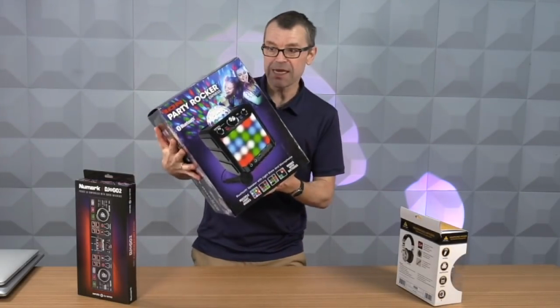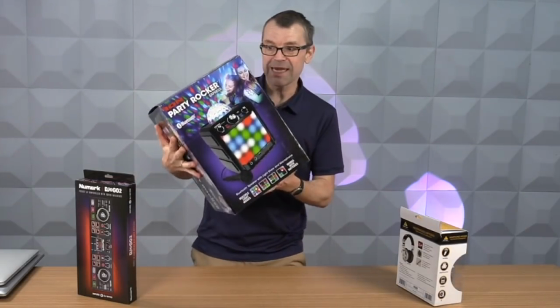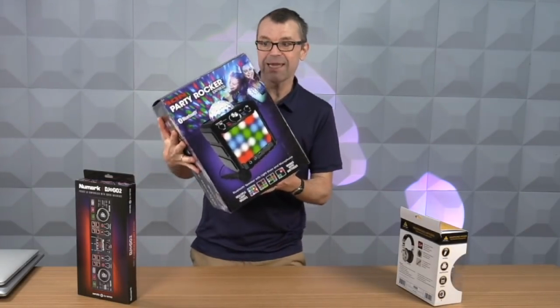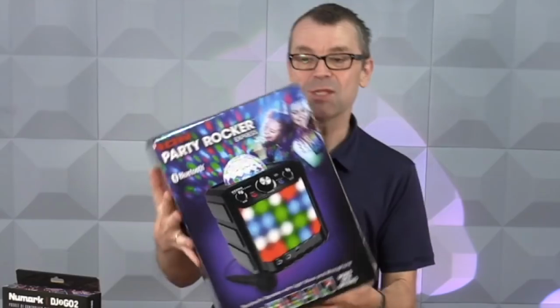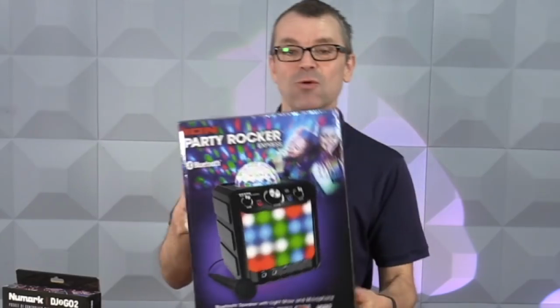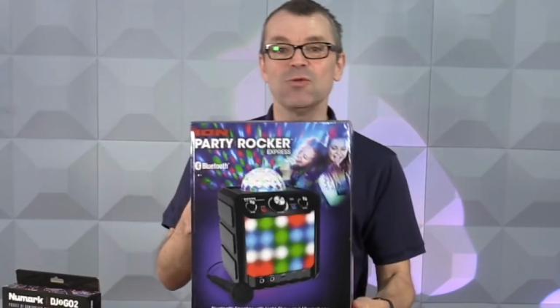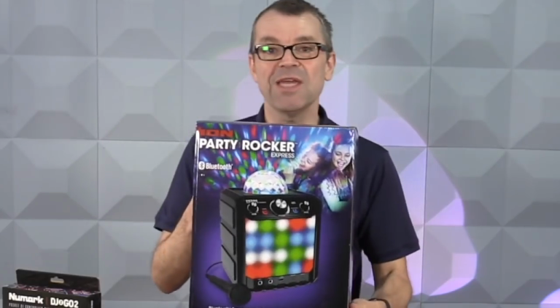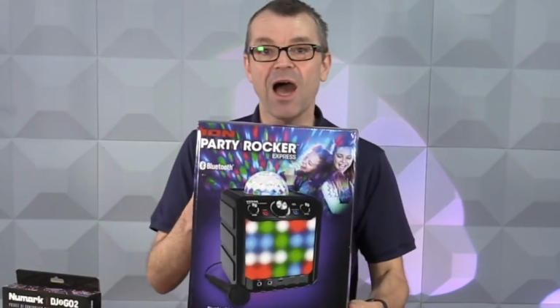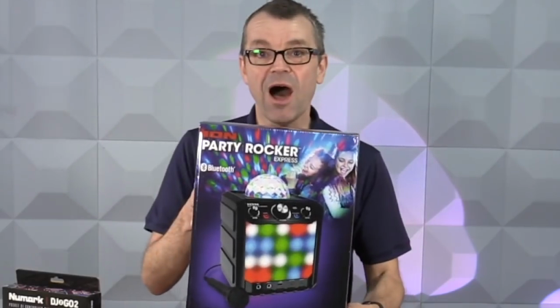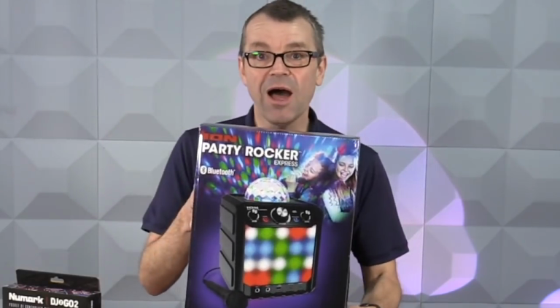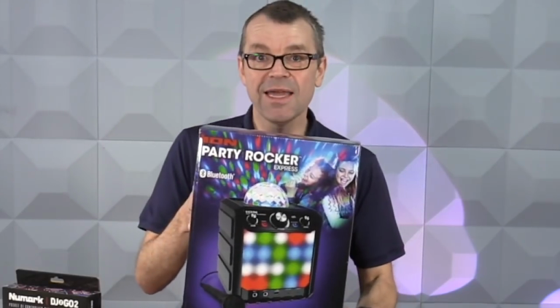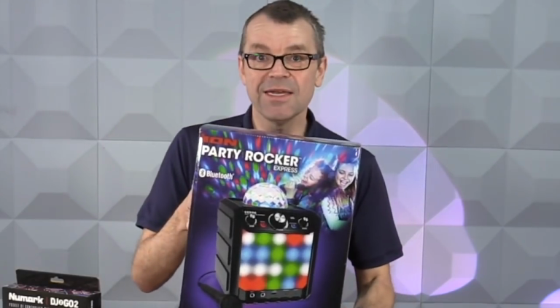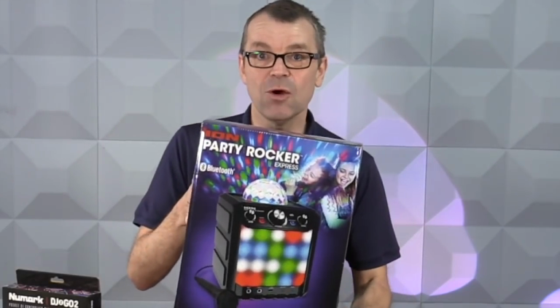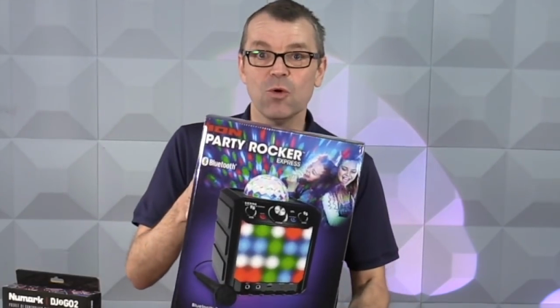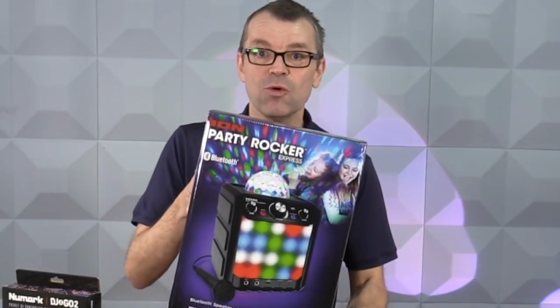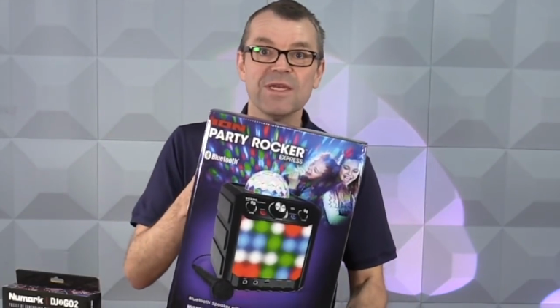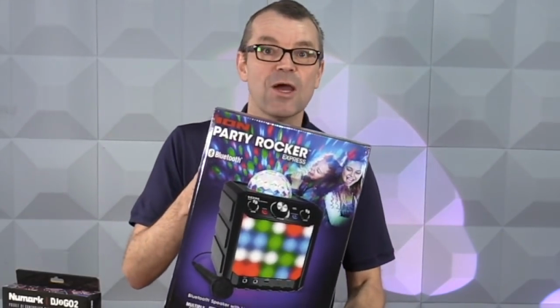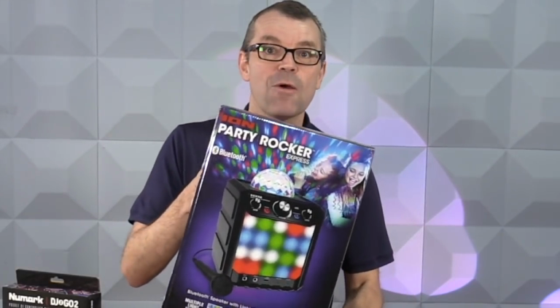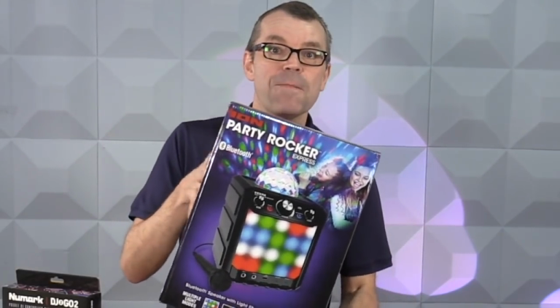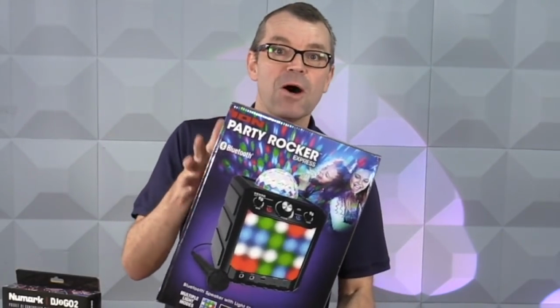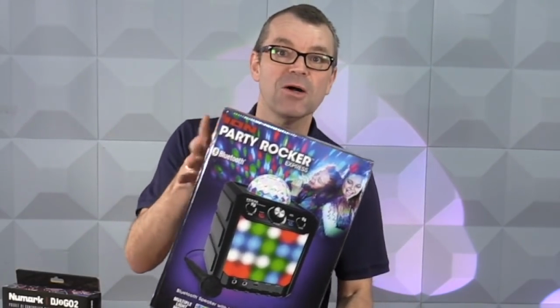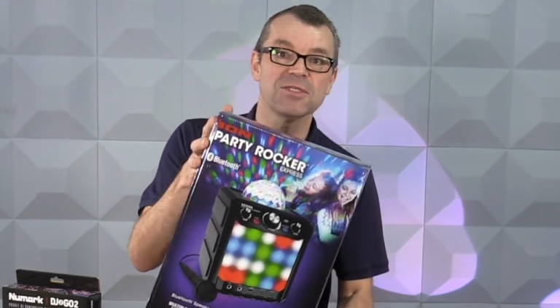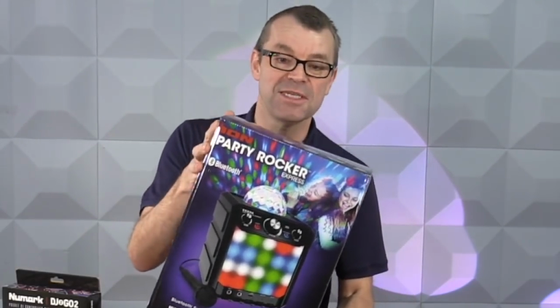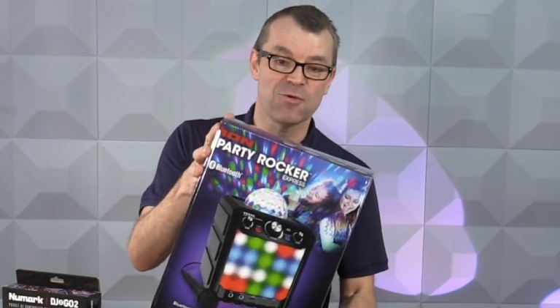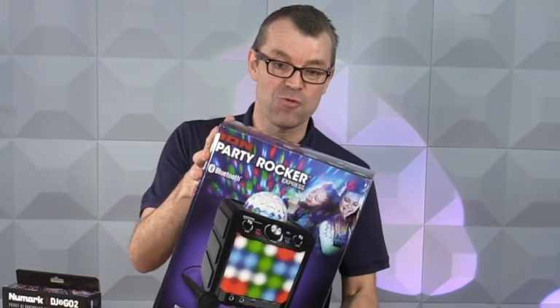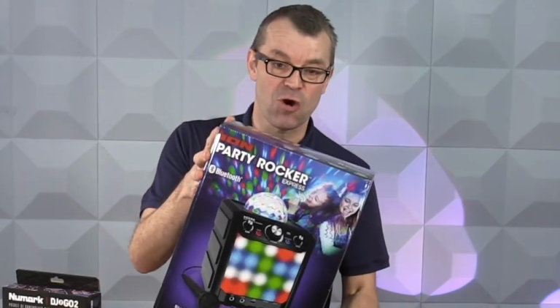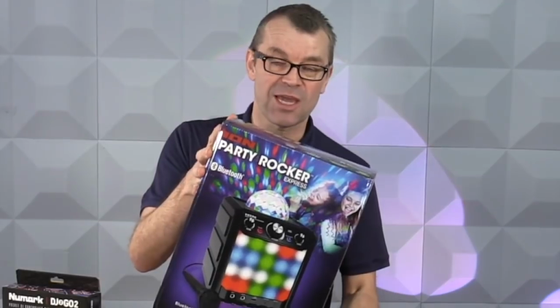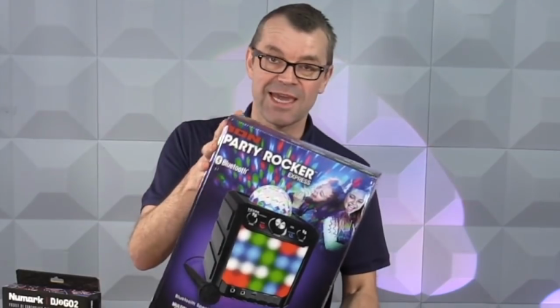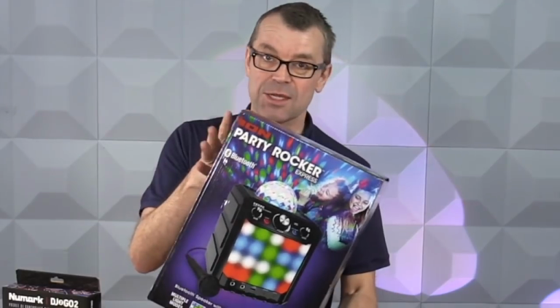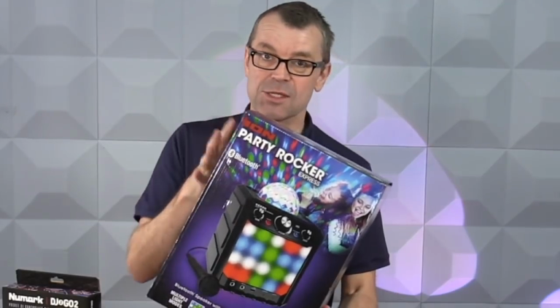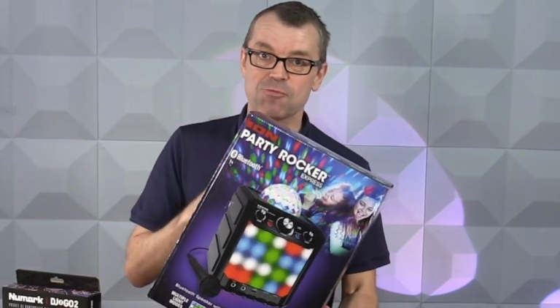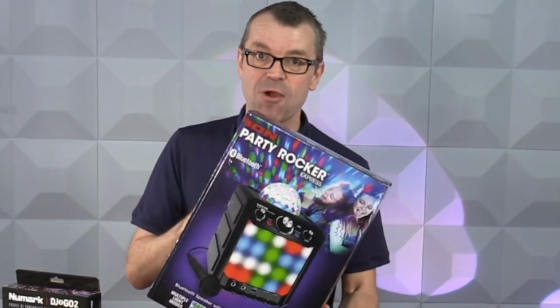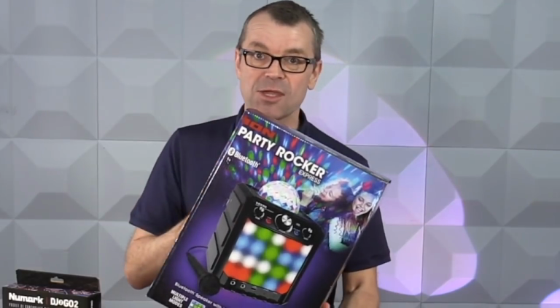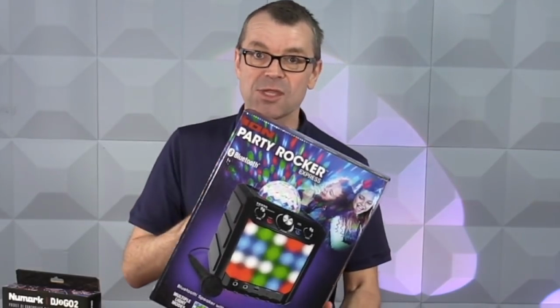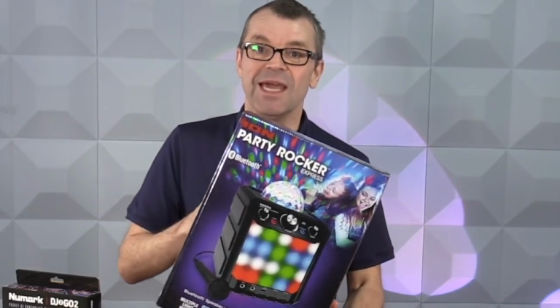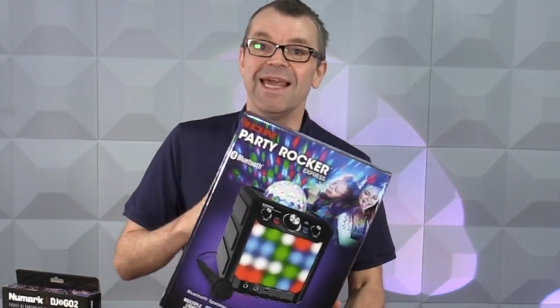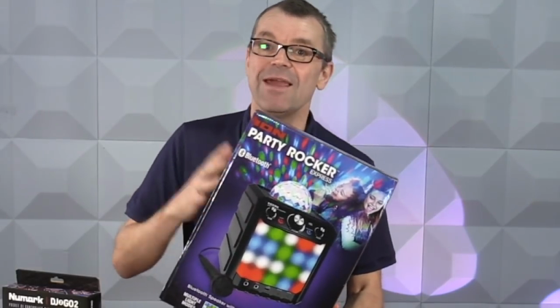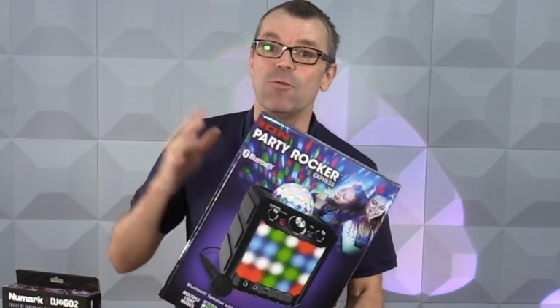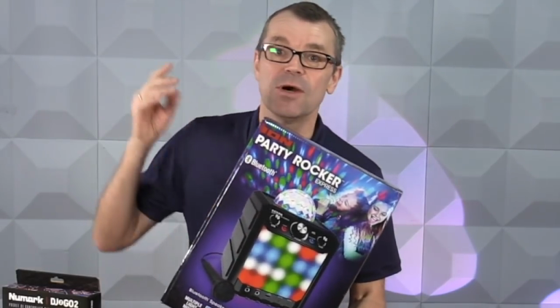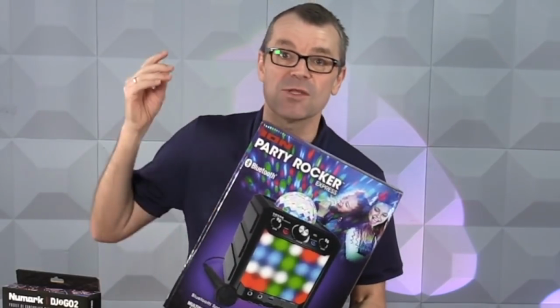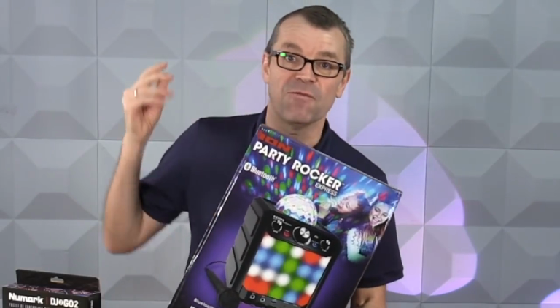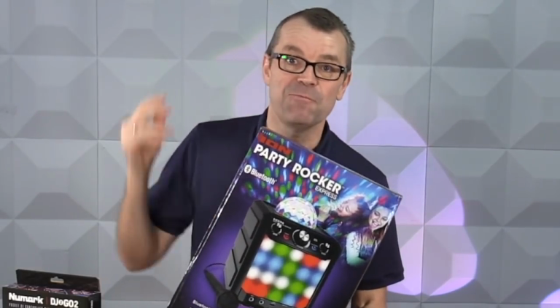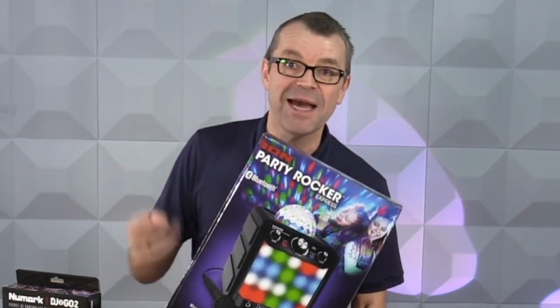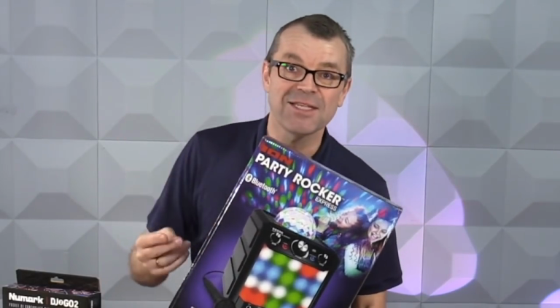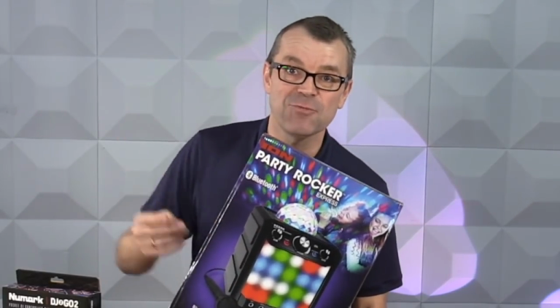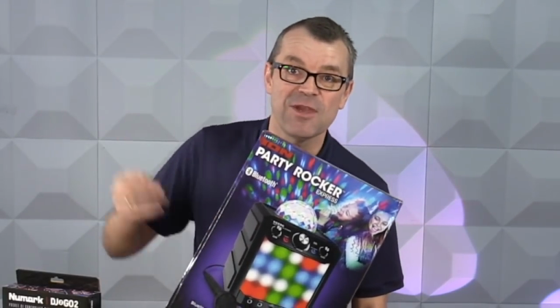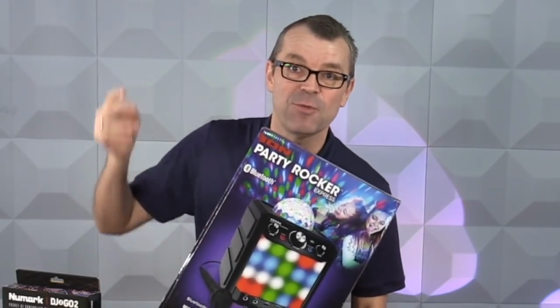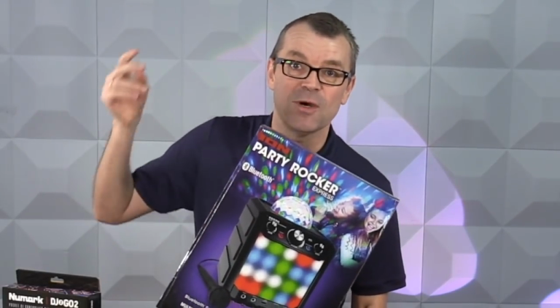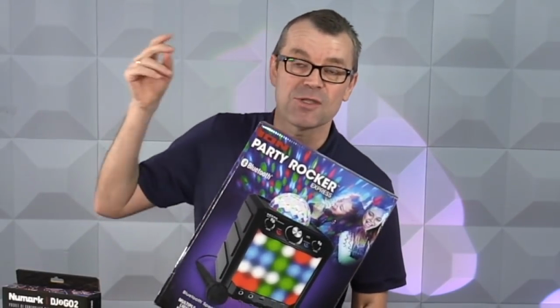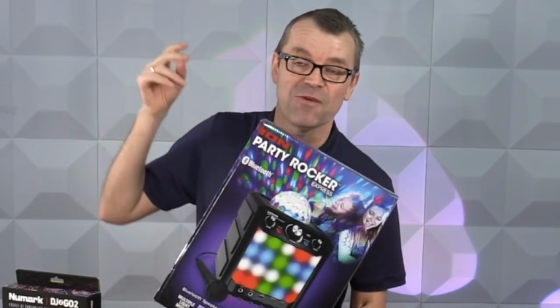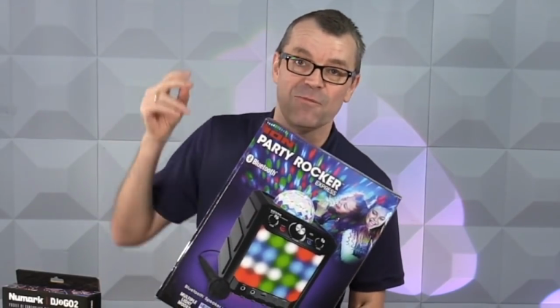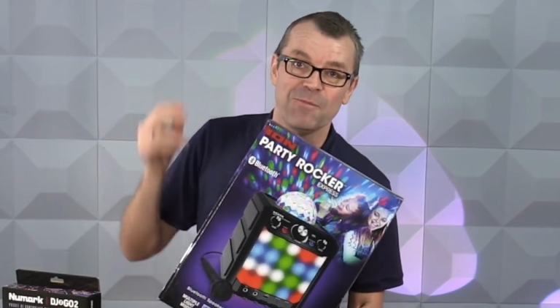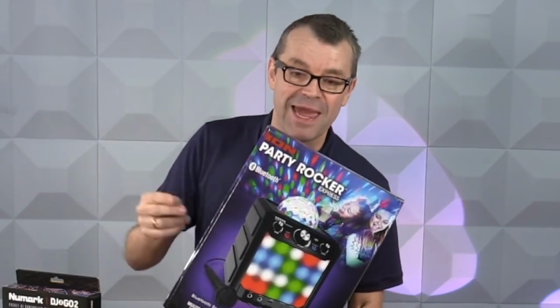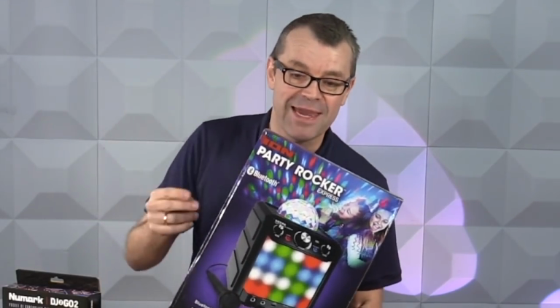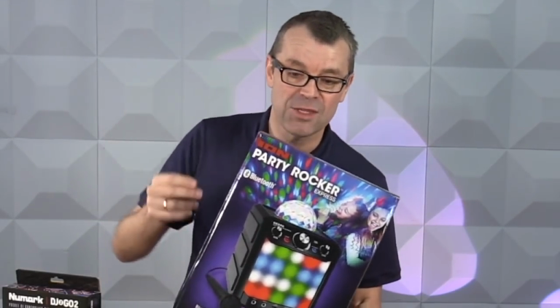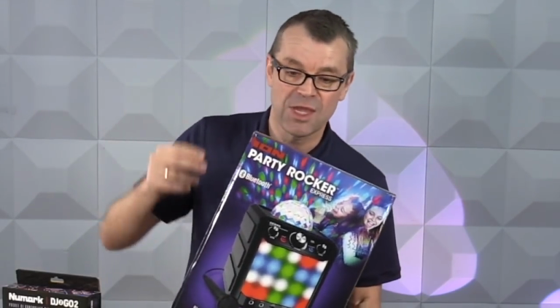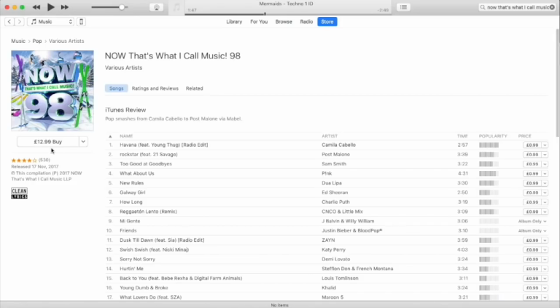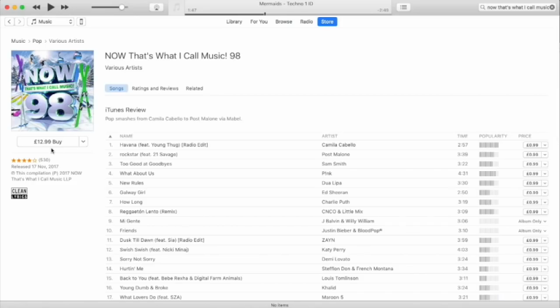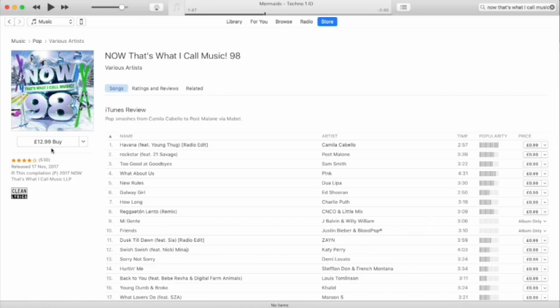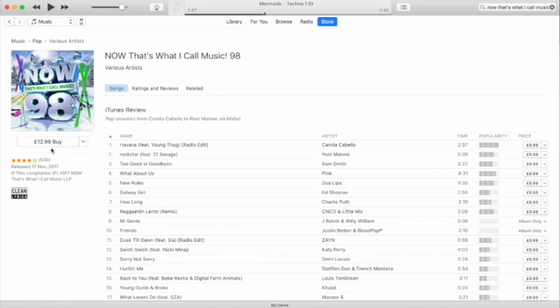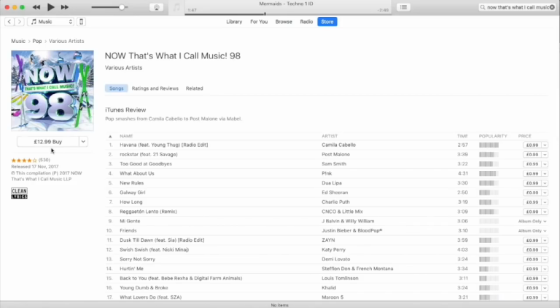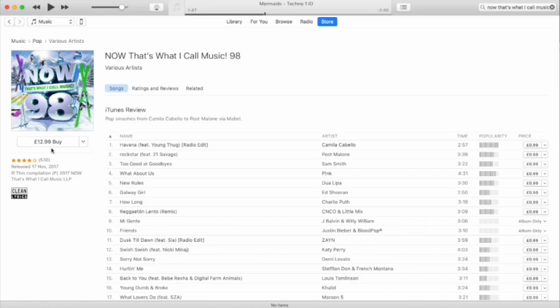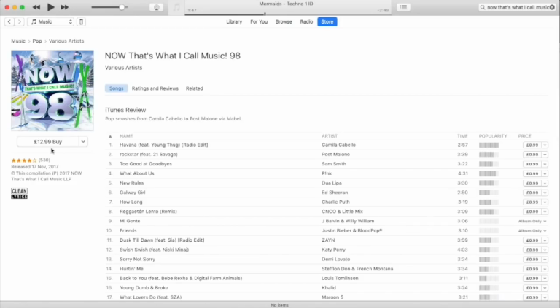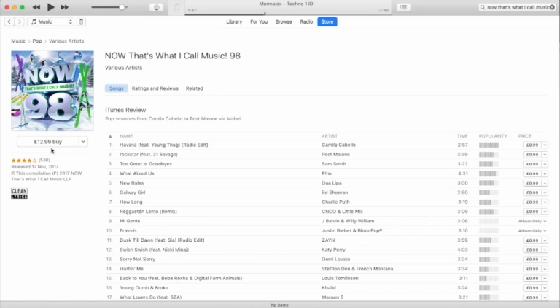When it comes to speakers, lights, and microphone, they're all in this box here. It's called the Ion Audio Party Rocket Express. It works off battery or off mains.